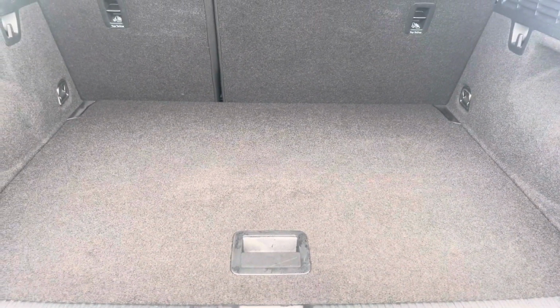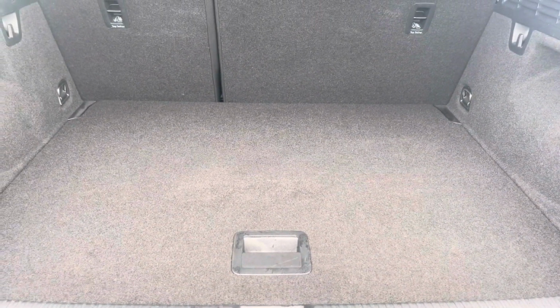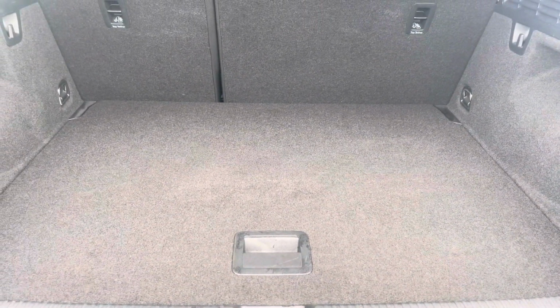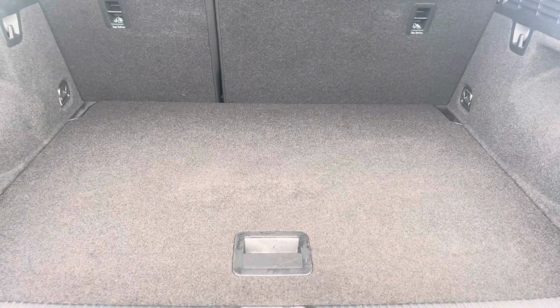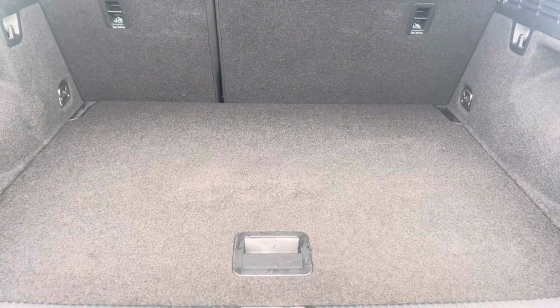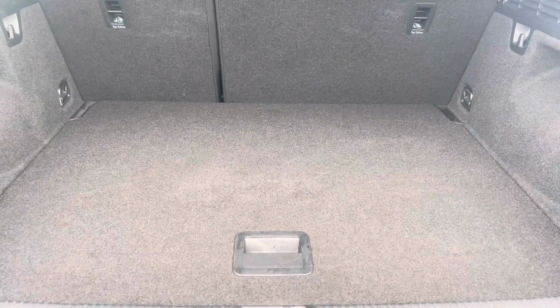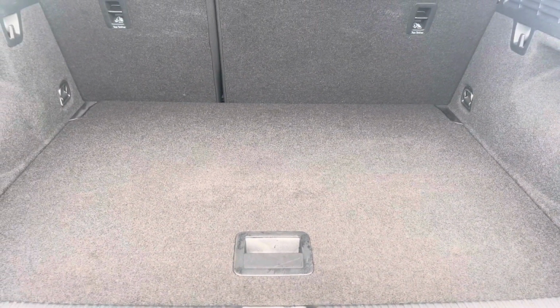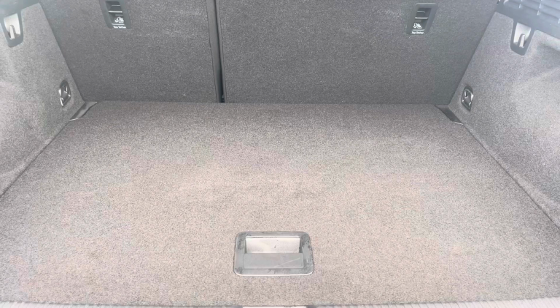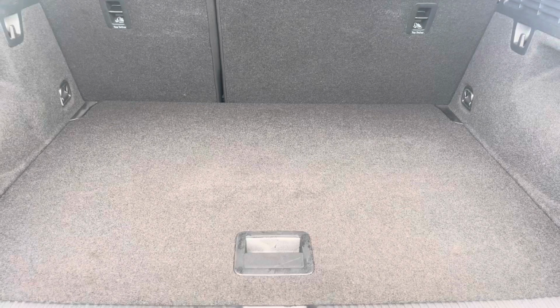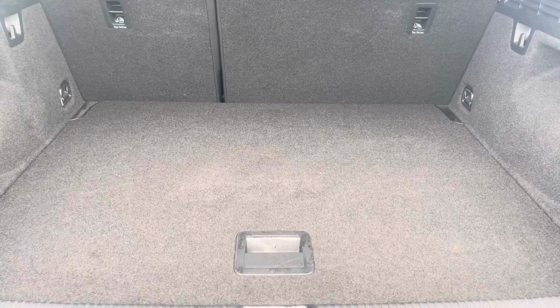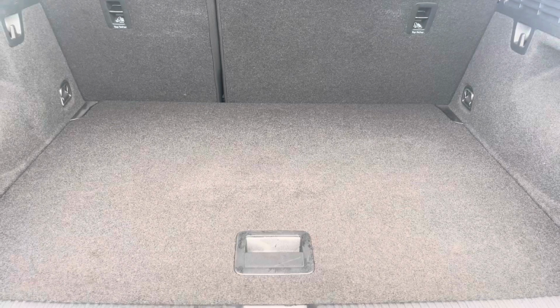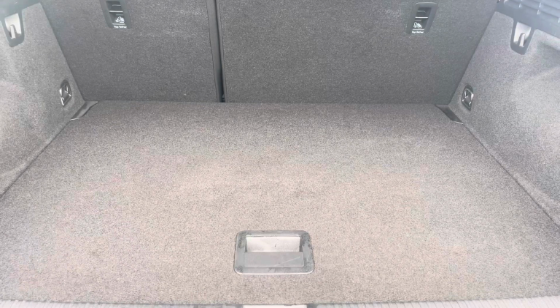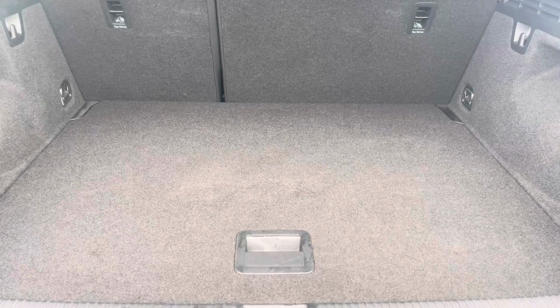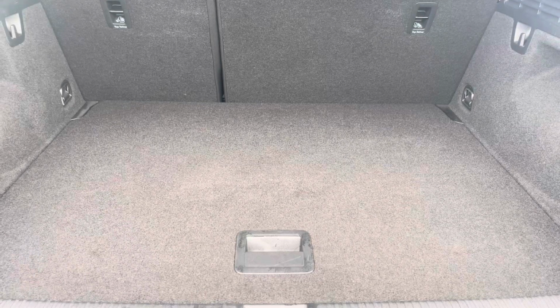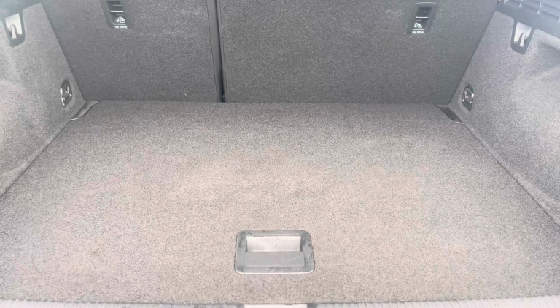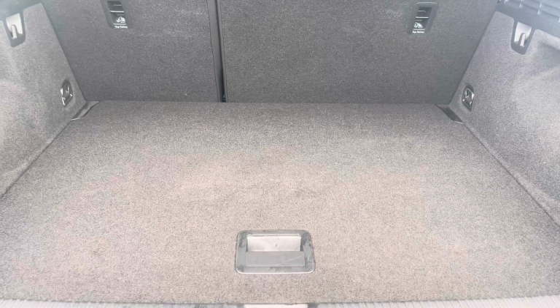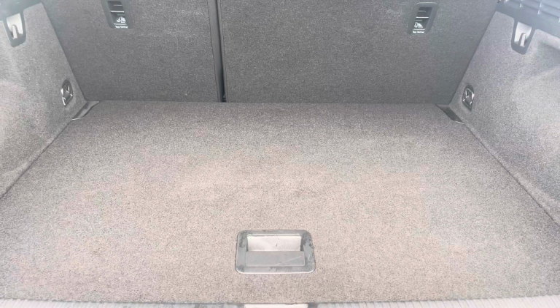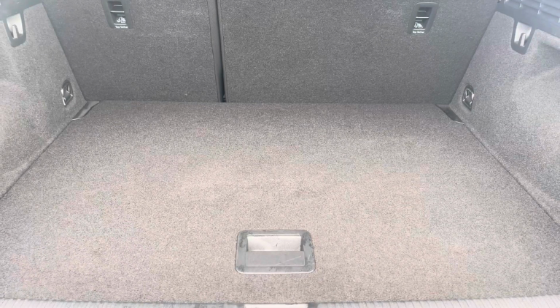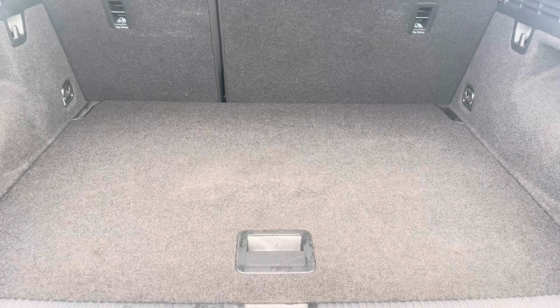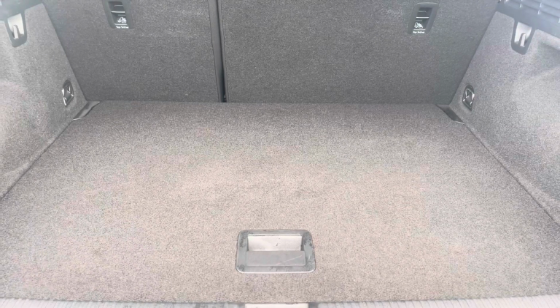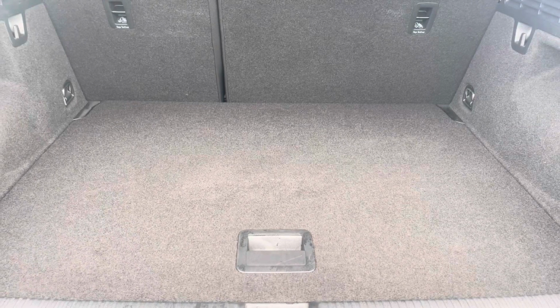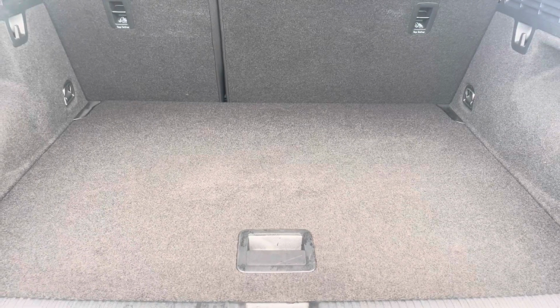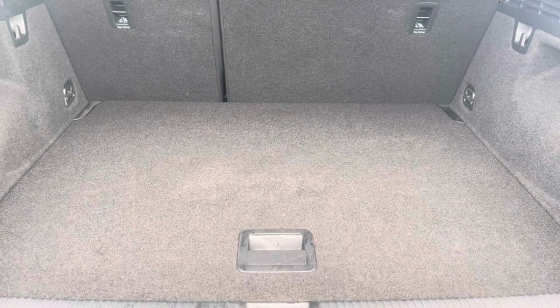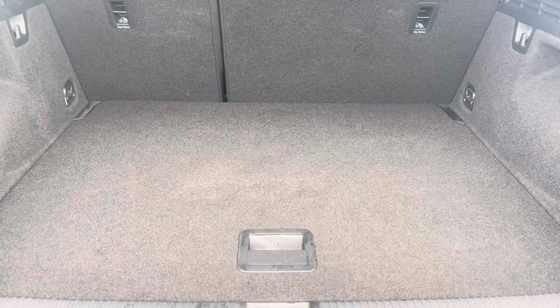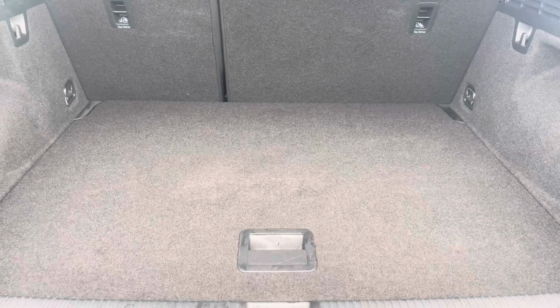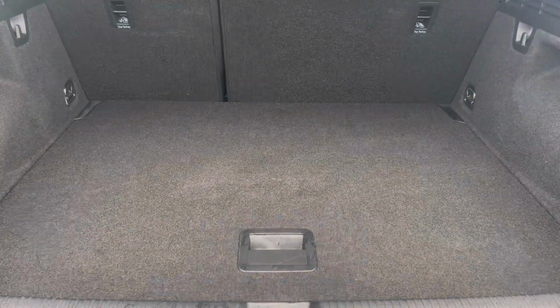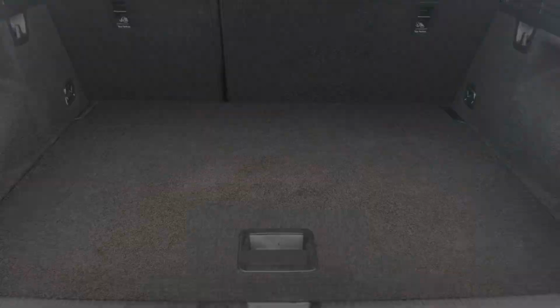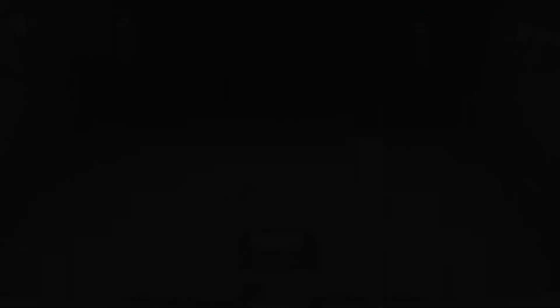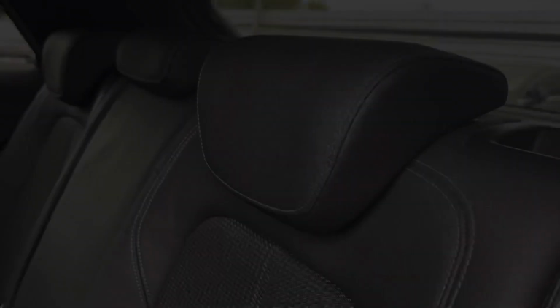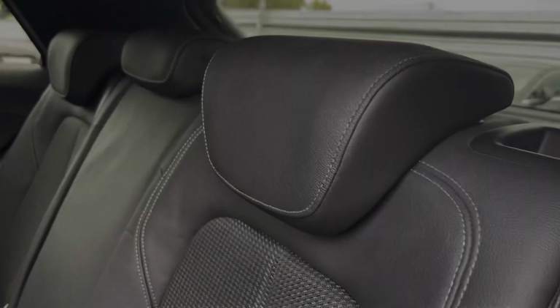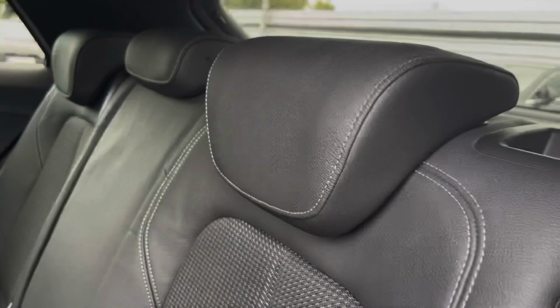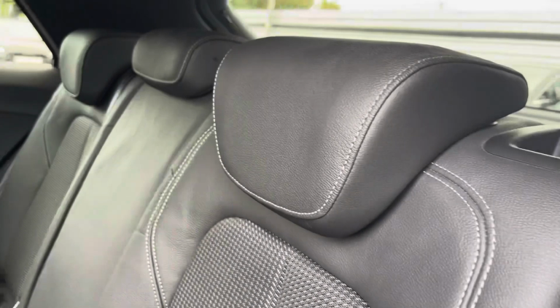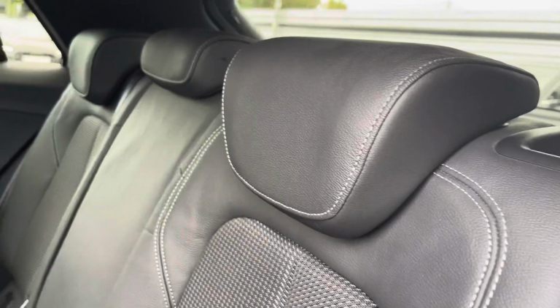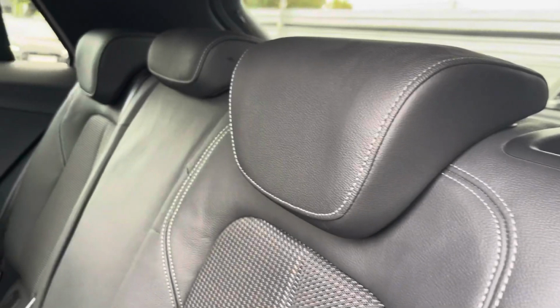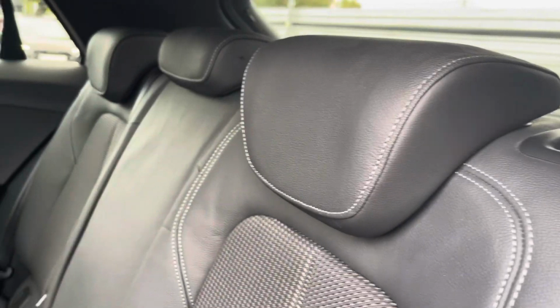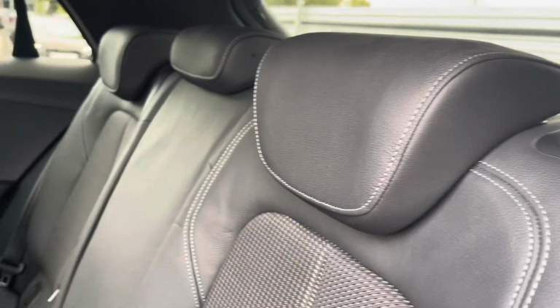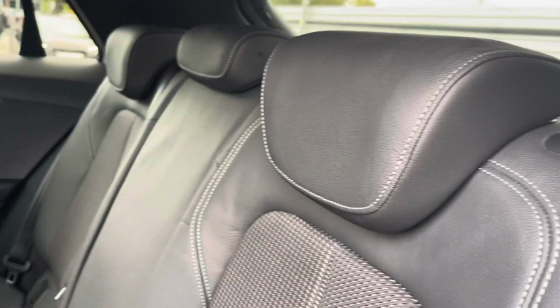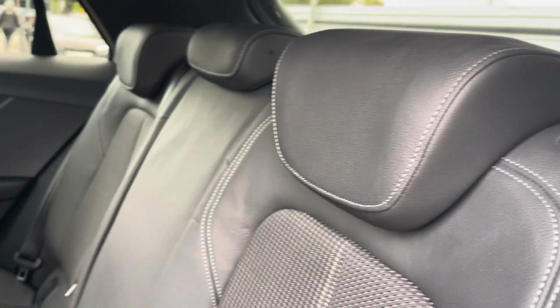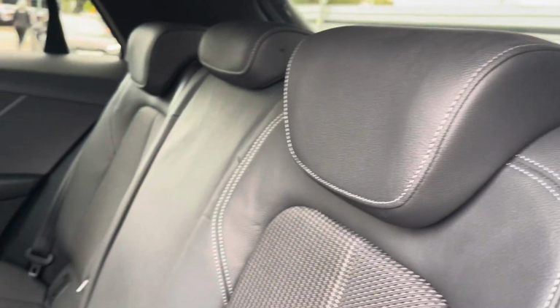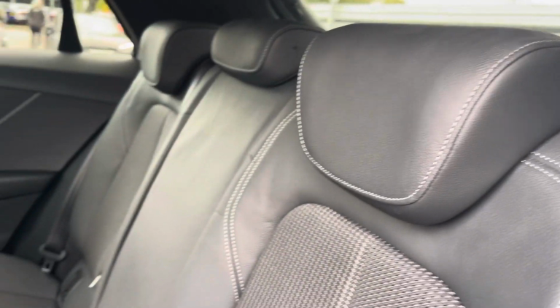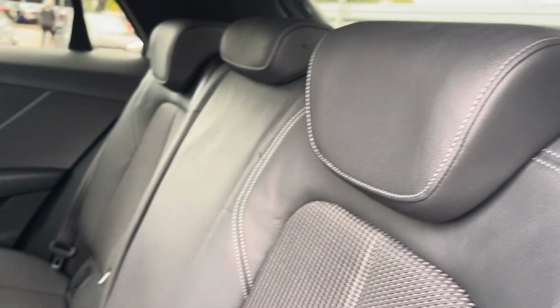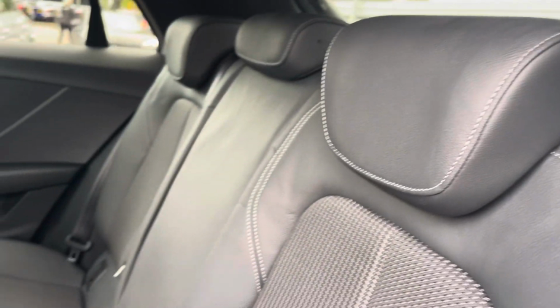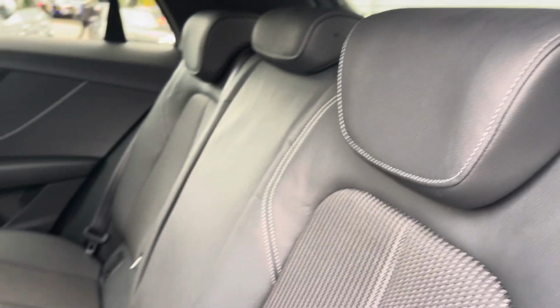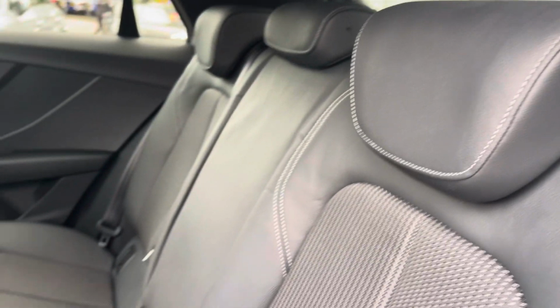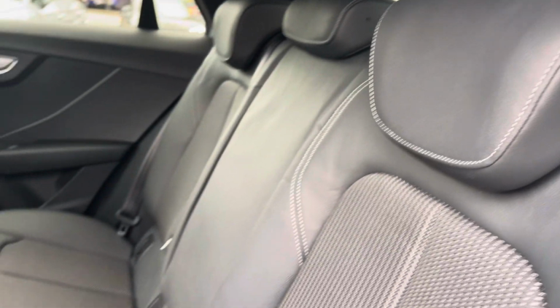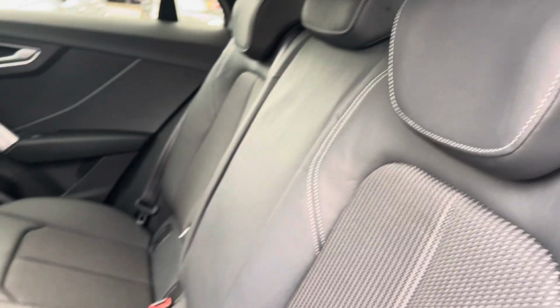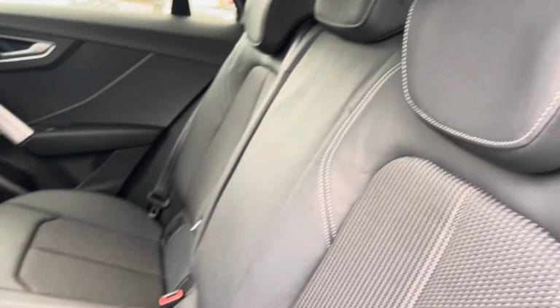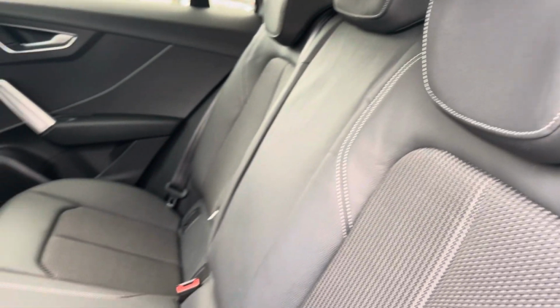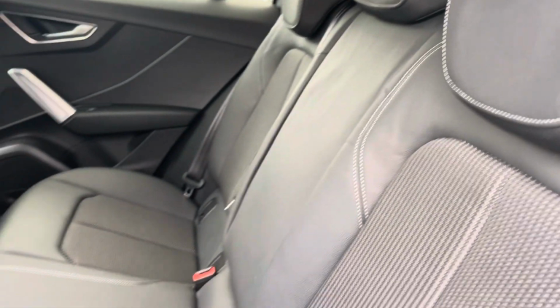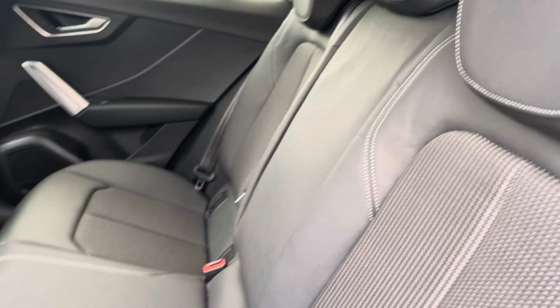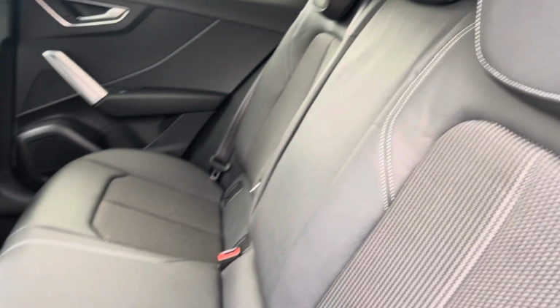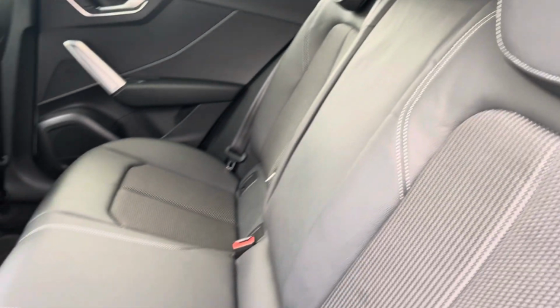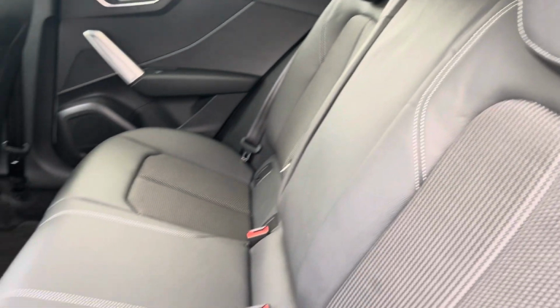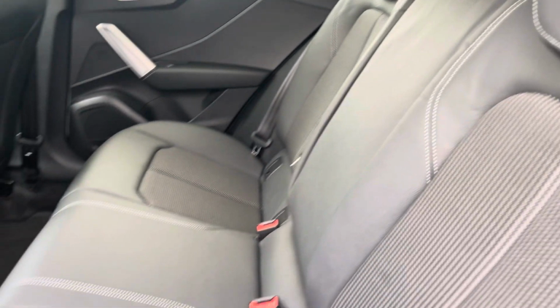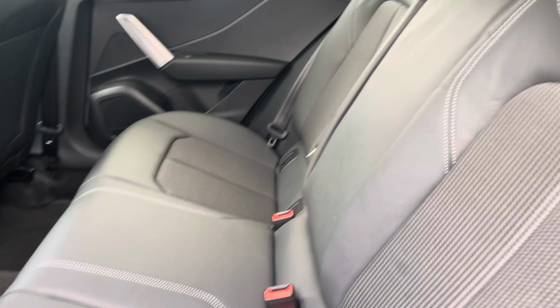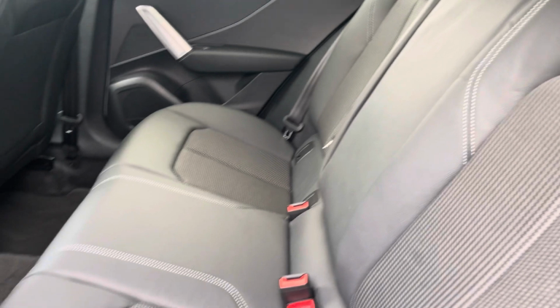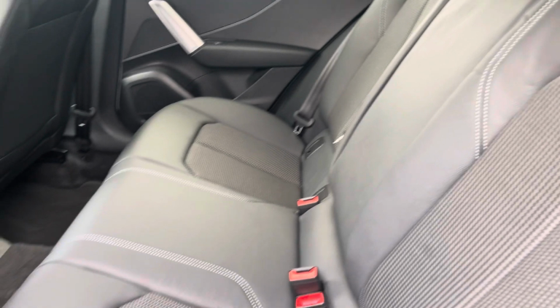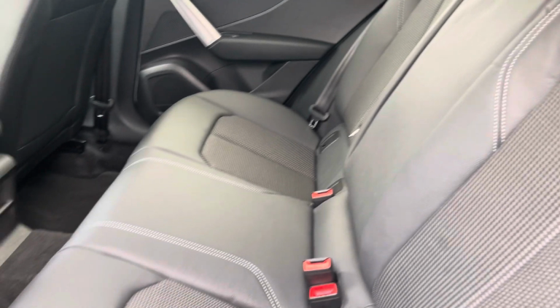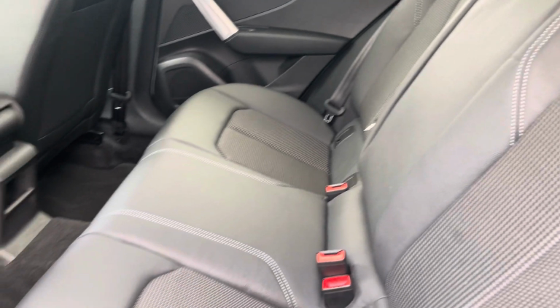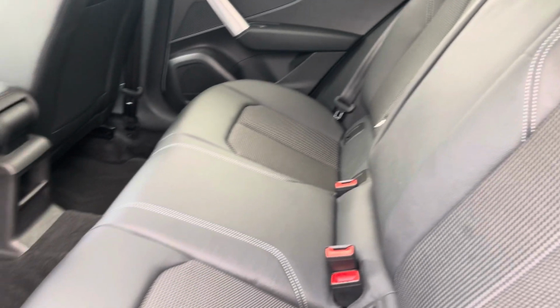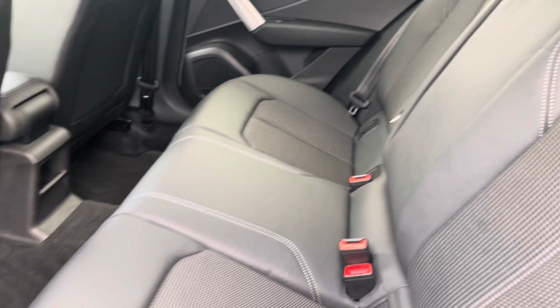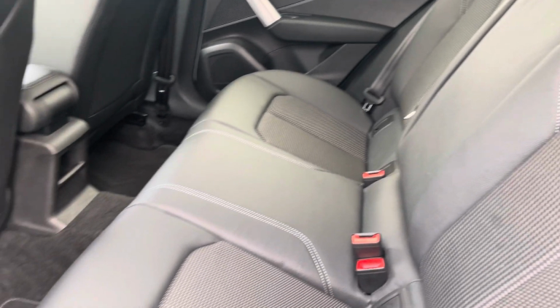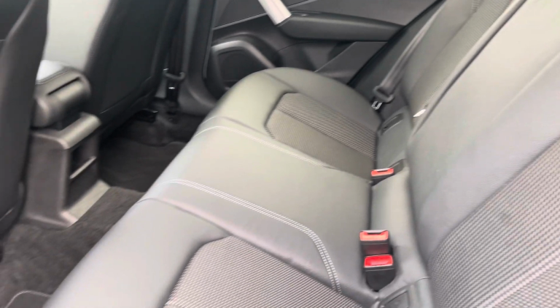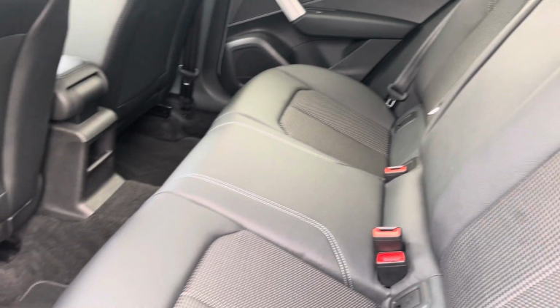Moving to the rear interior now, here we can see we can fit up to 3 passengers, with two ISOFIX points and plenty of legroom available also.